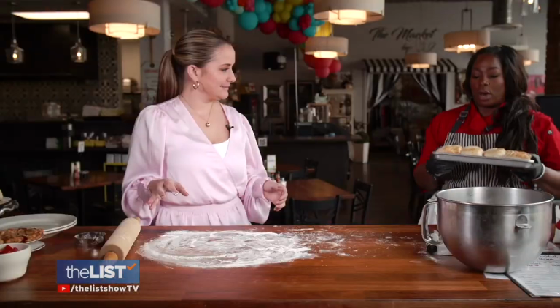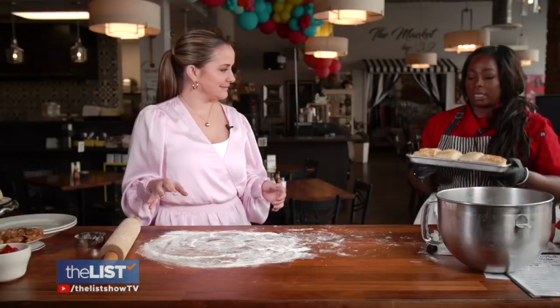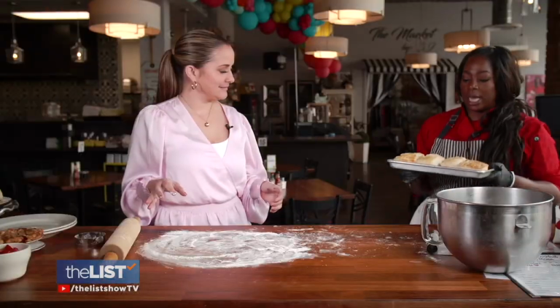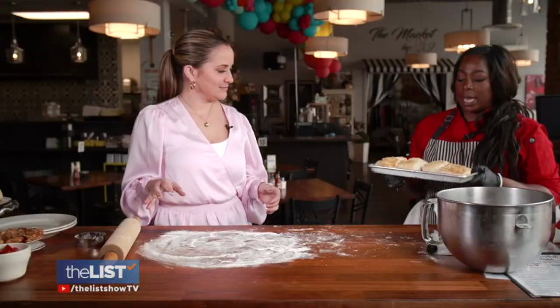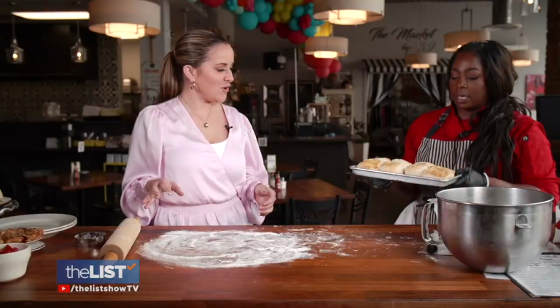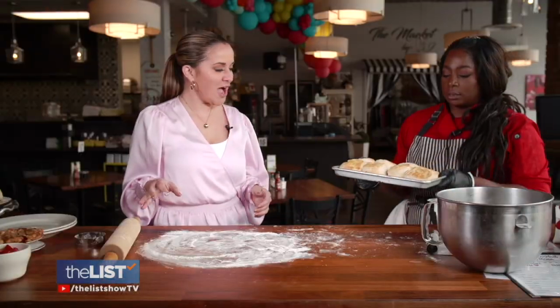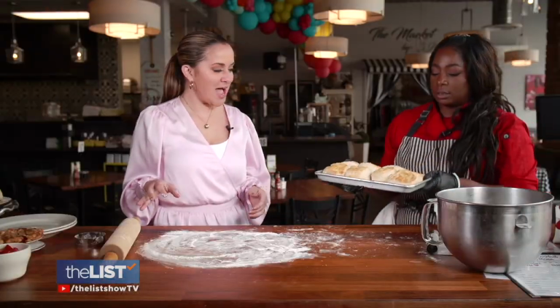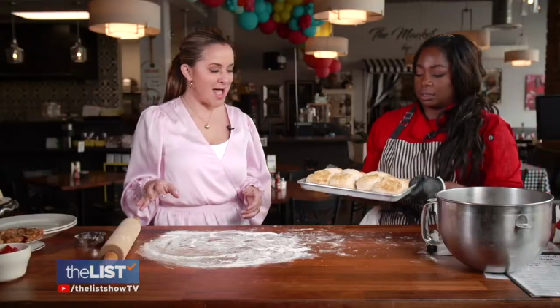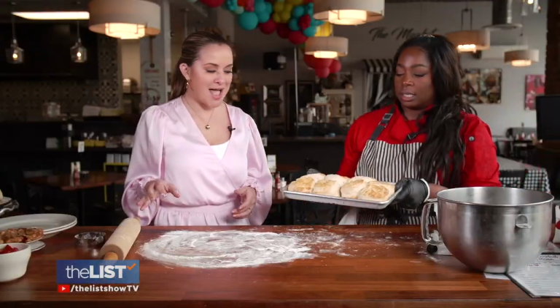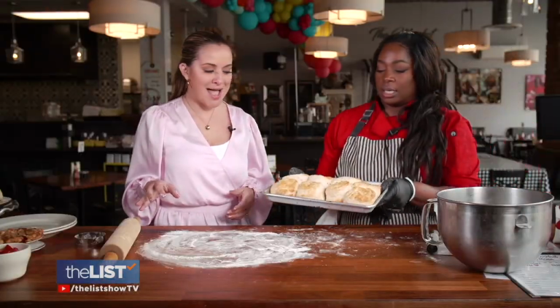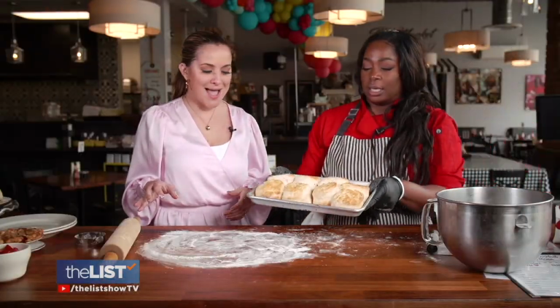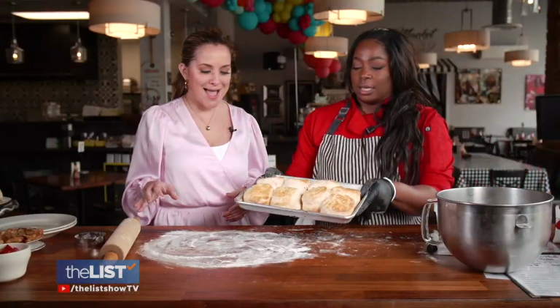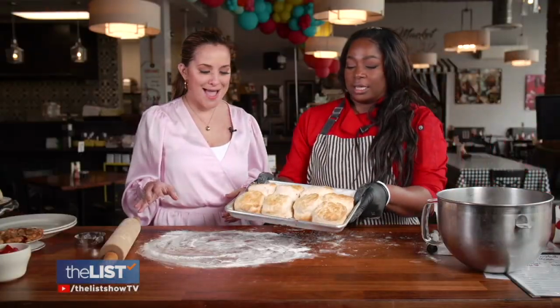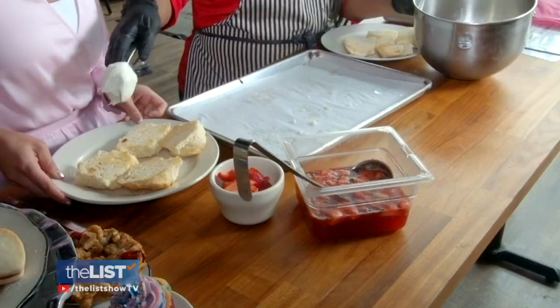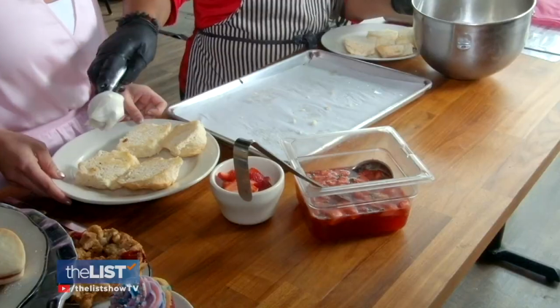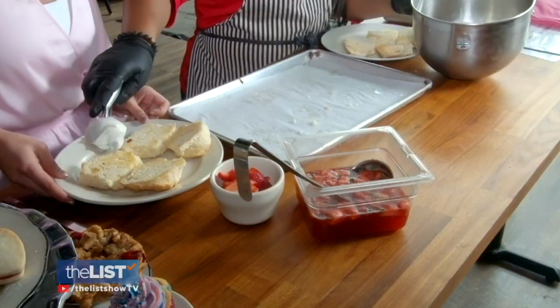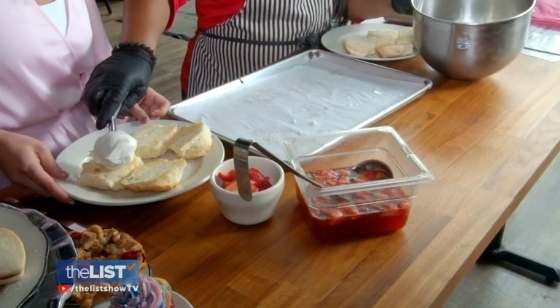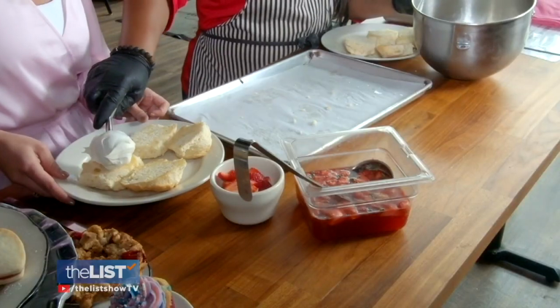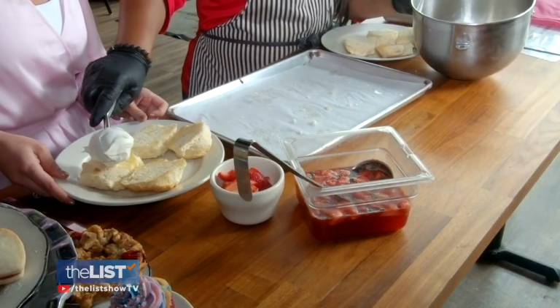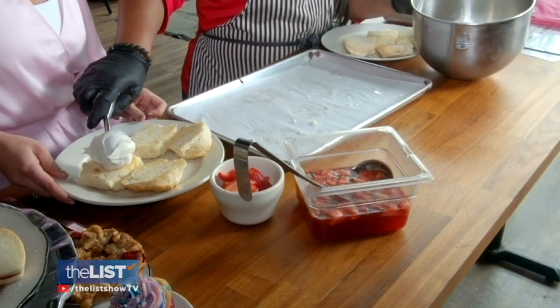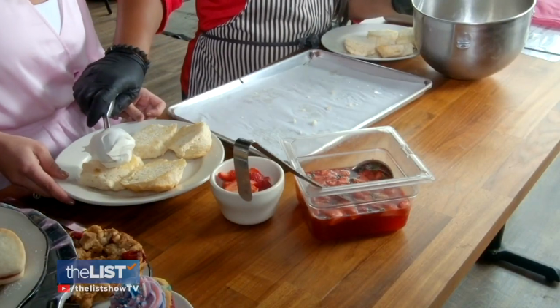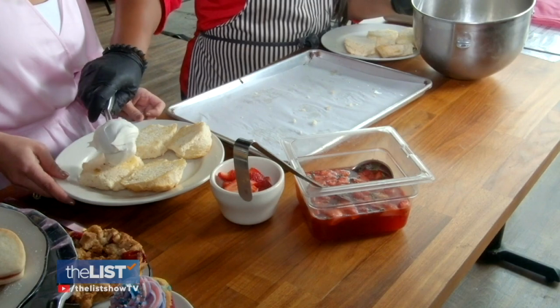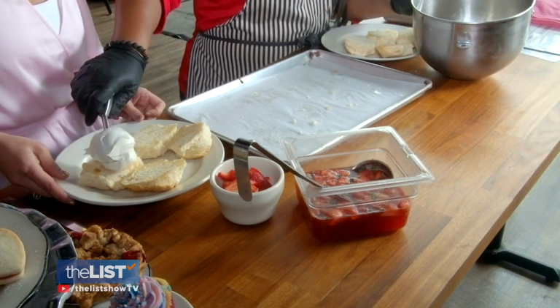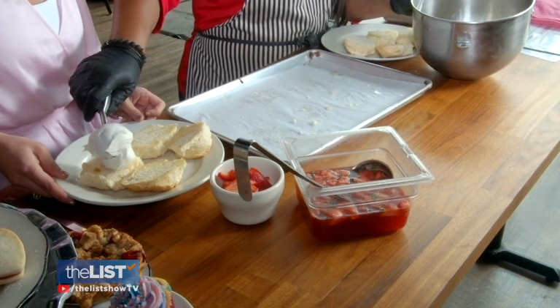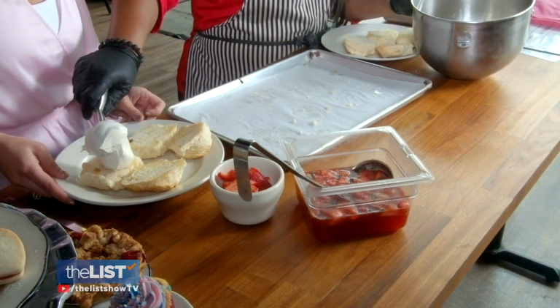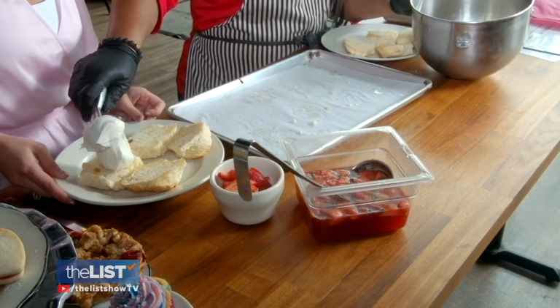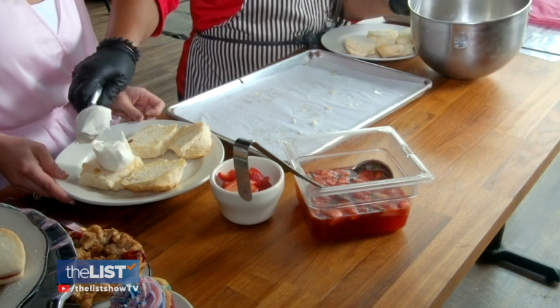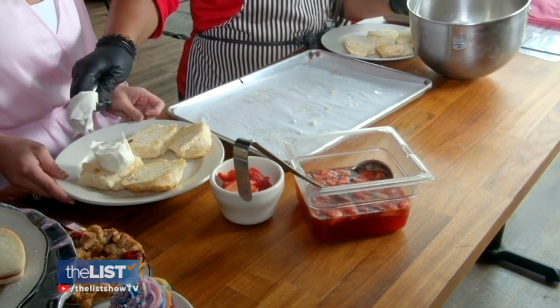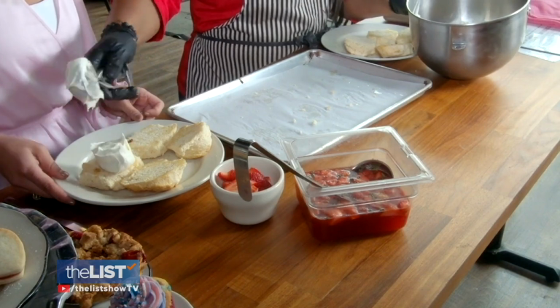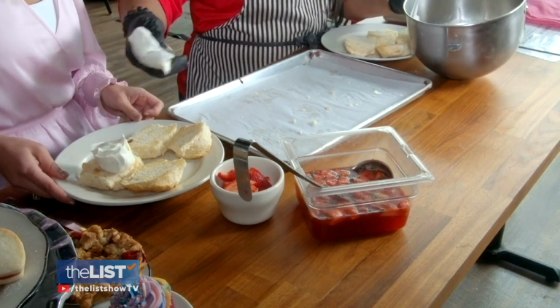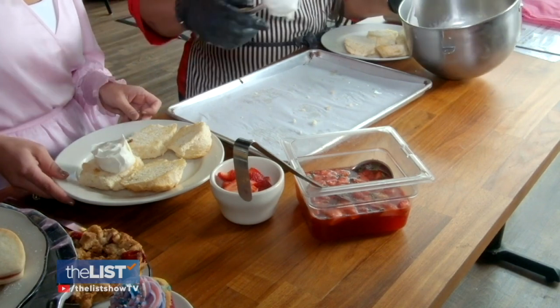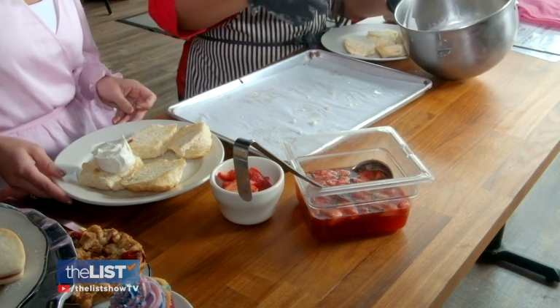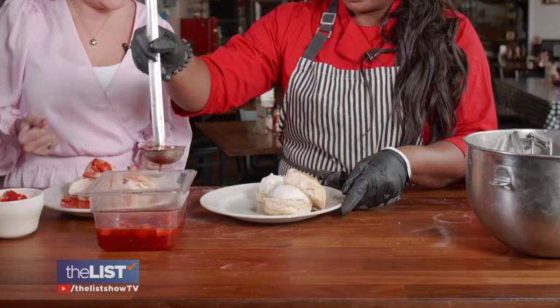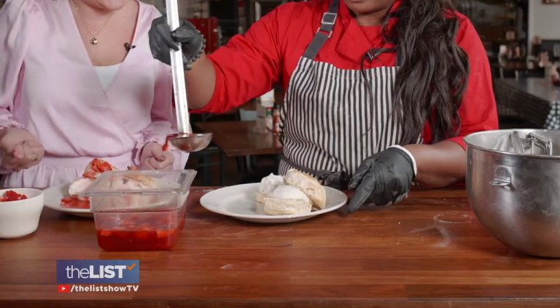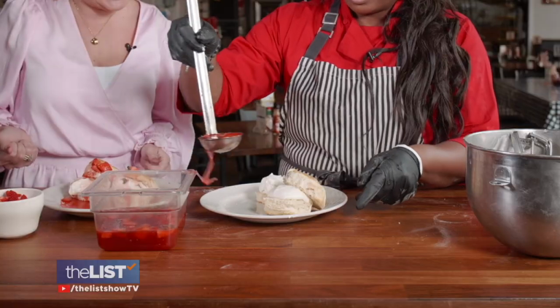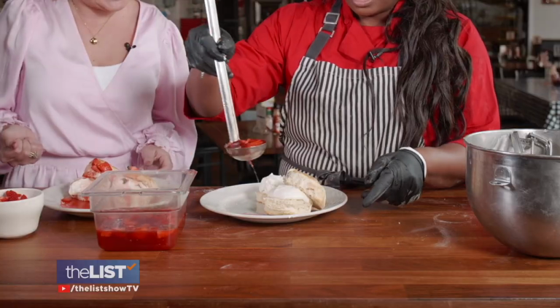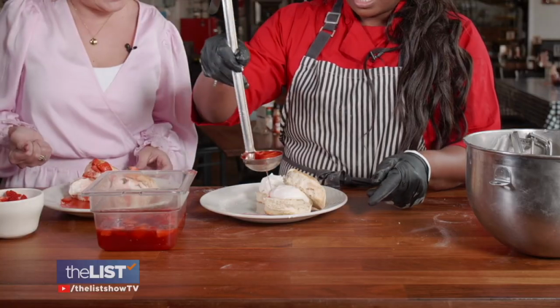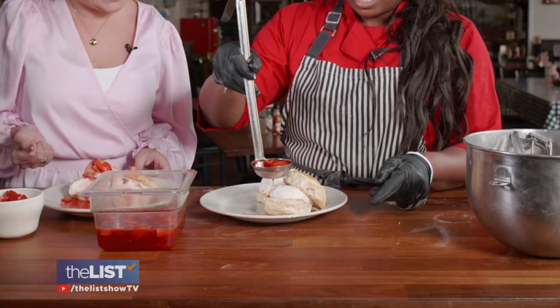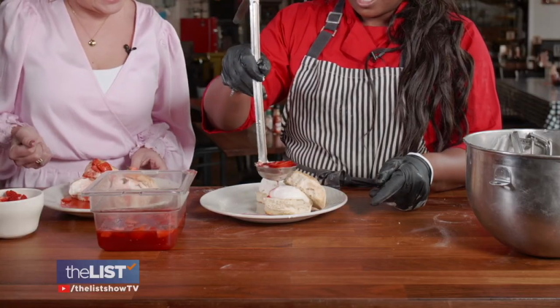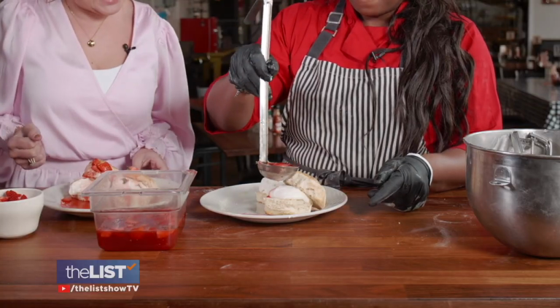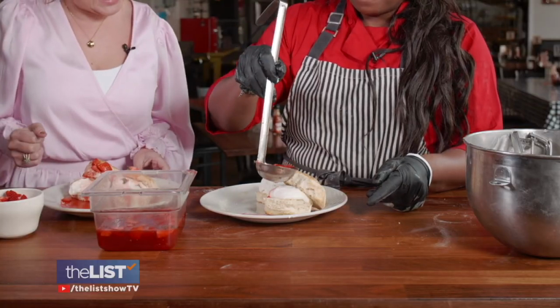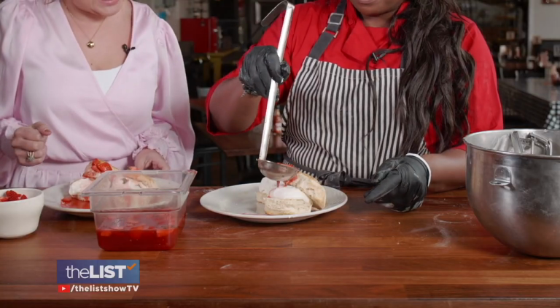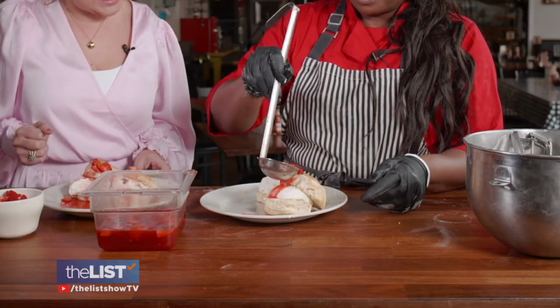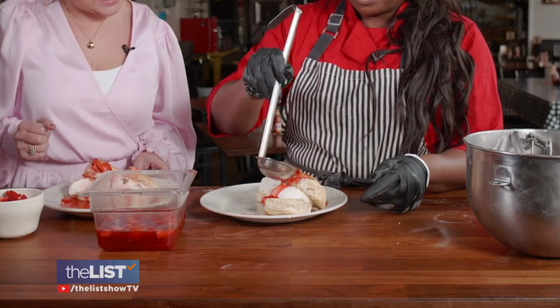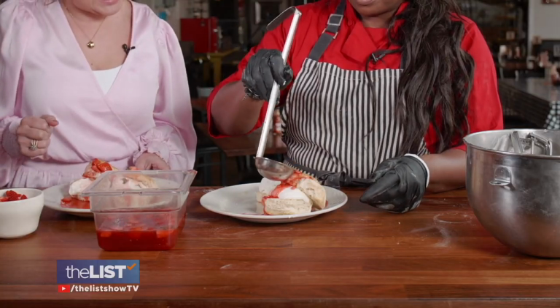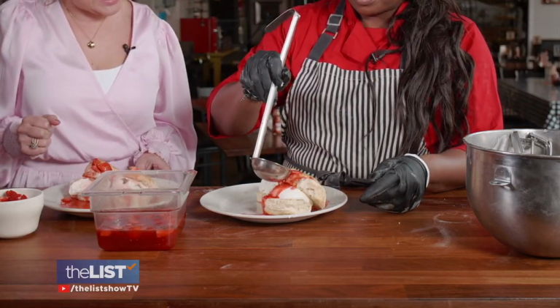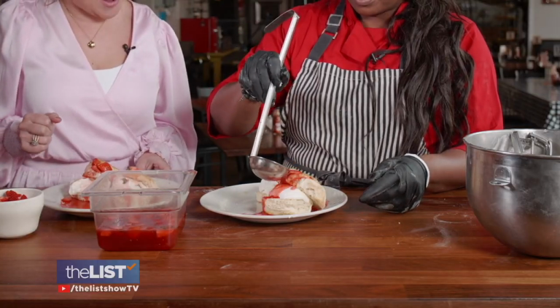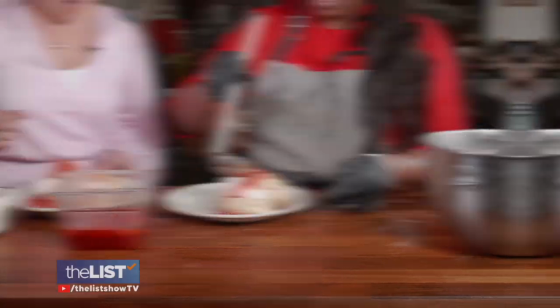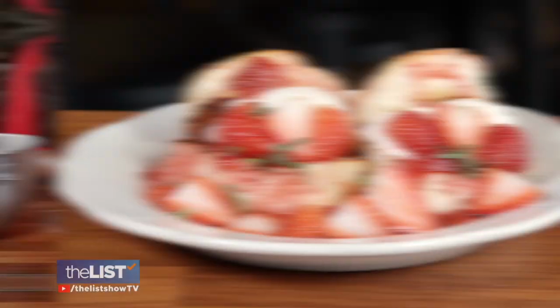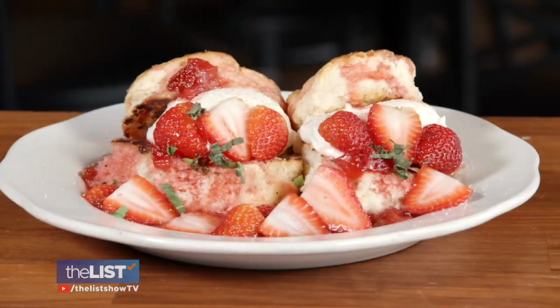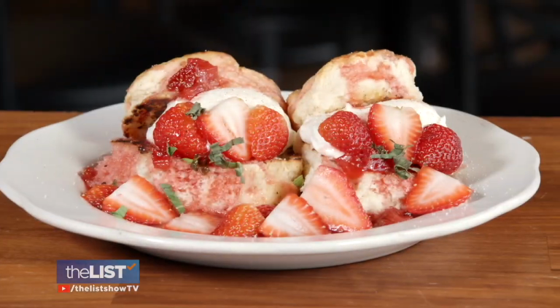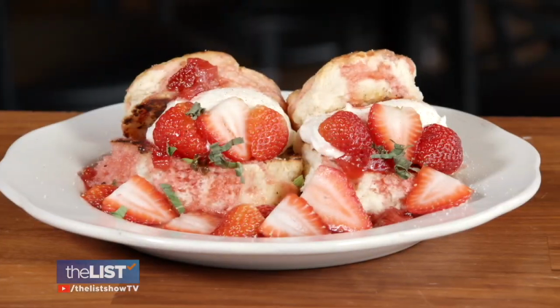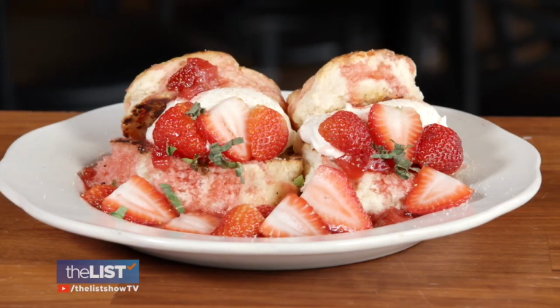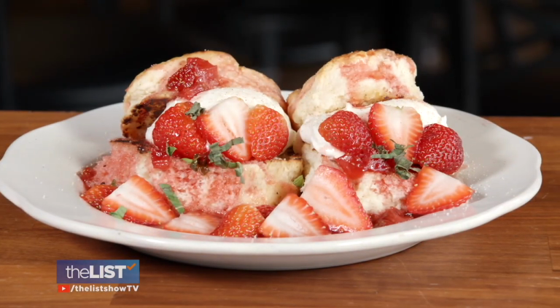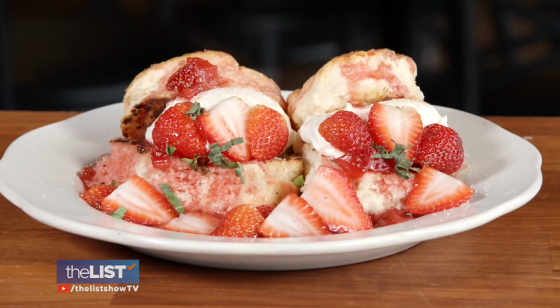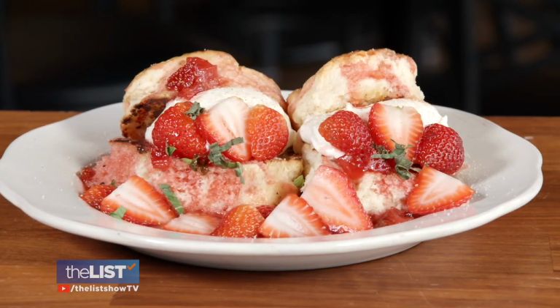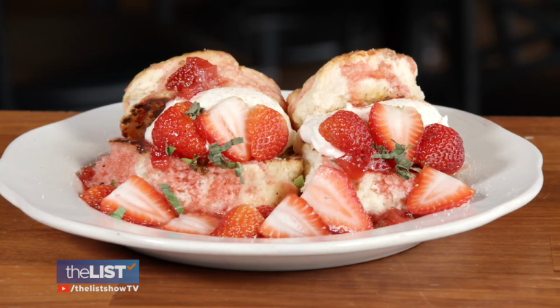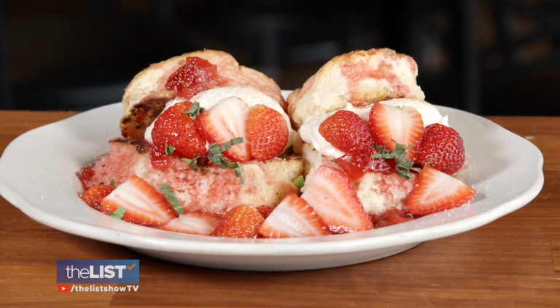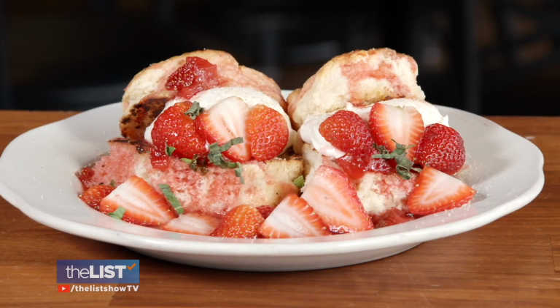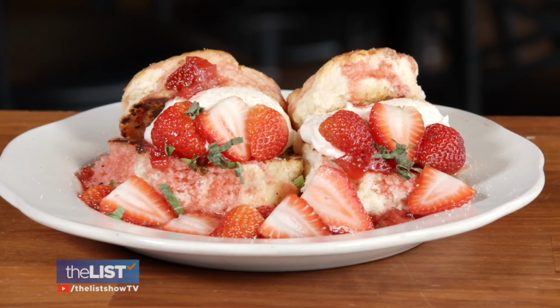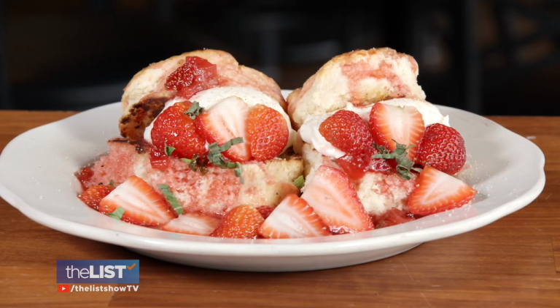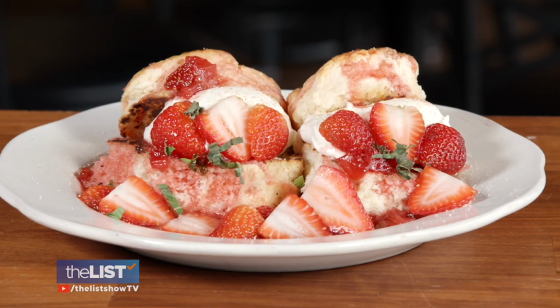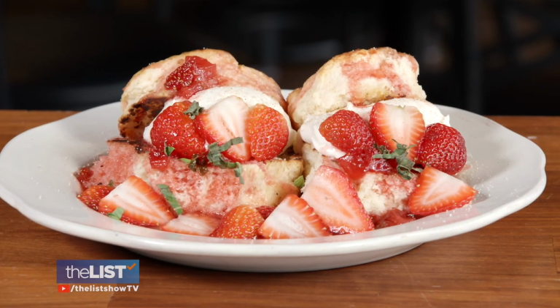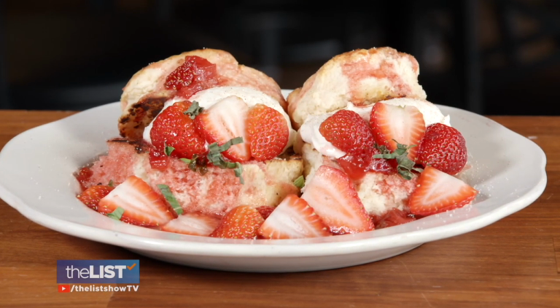Voila! Scoop whipped cream onto the biscuits, pour on some strawberry syrup, garnish with berries, and you're done.